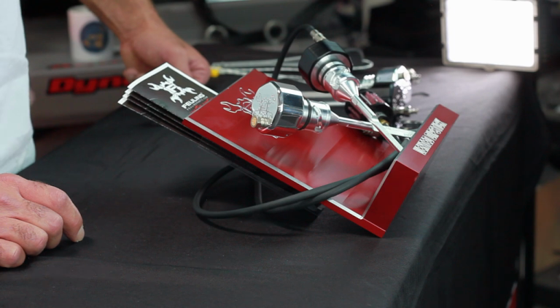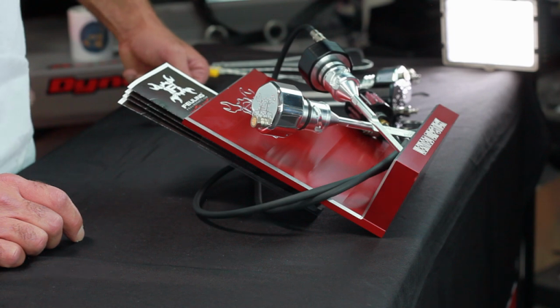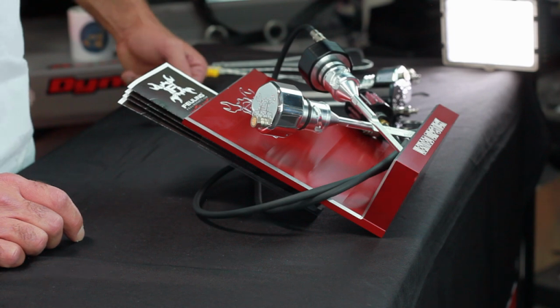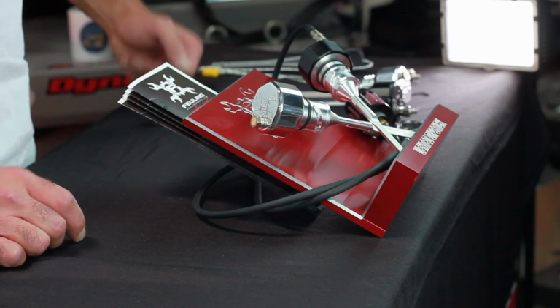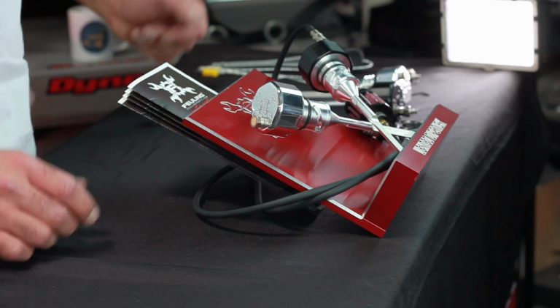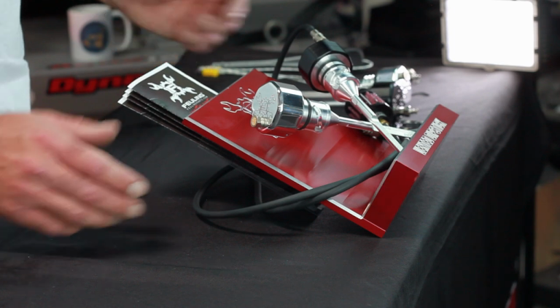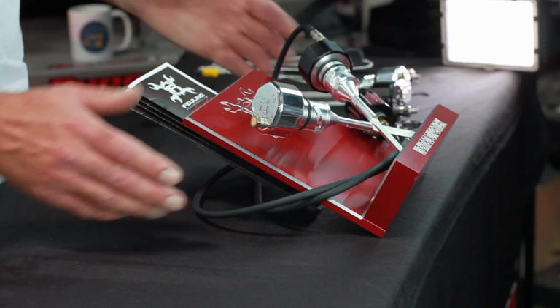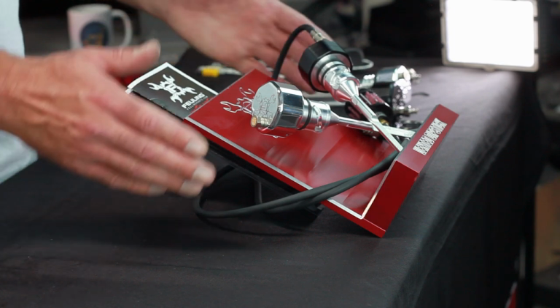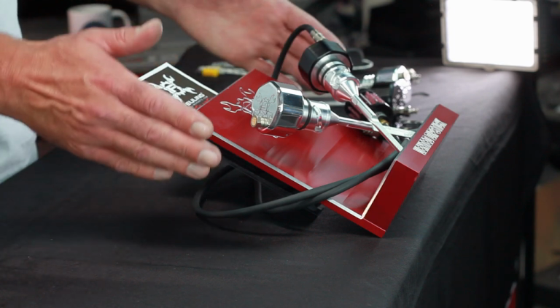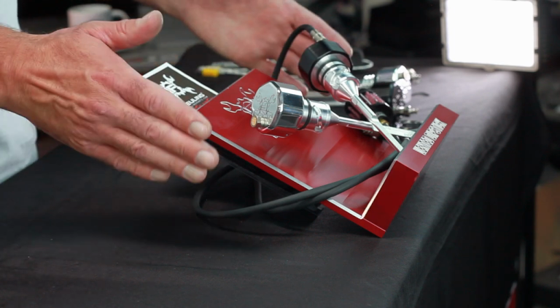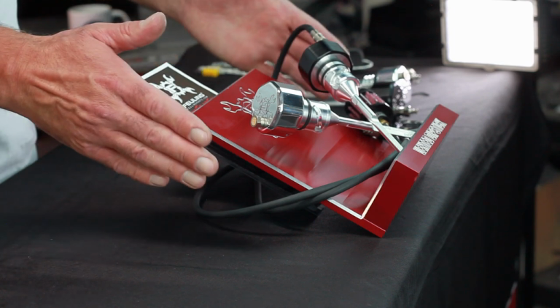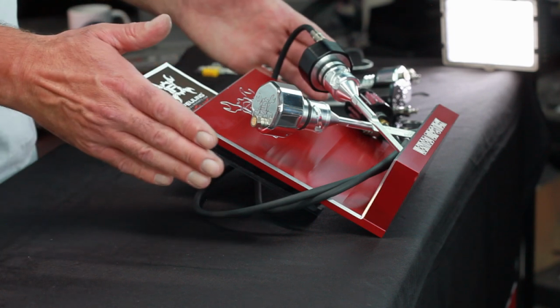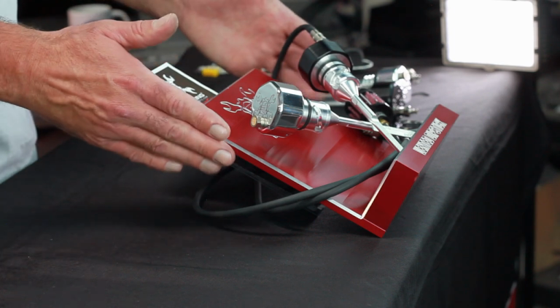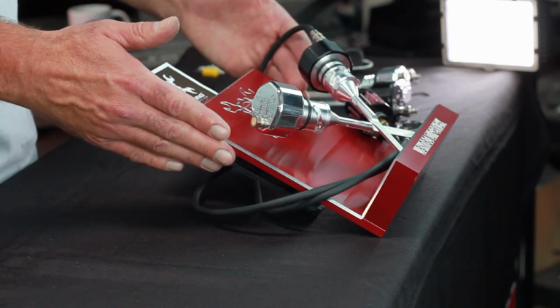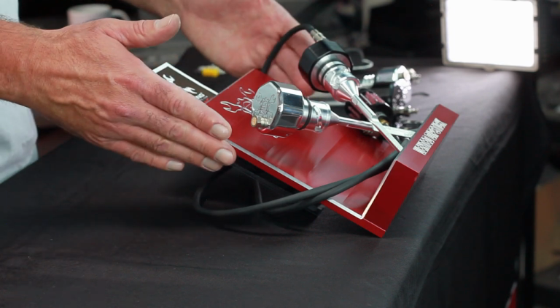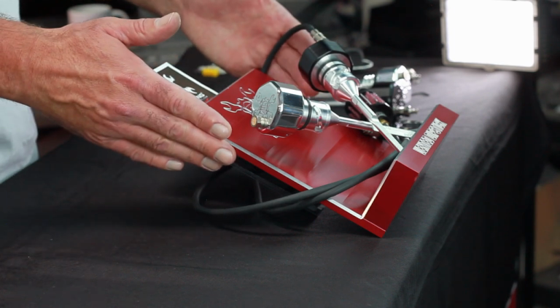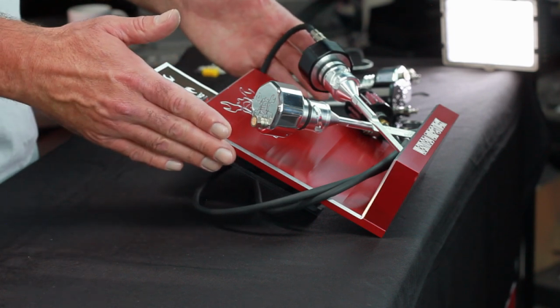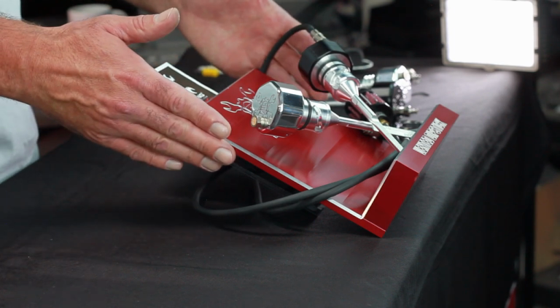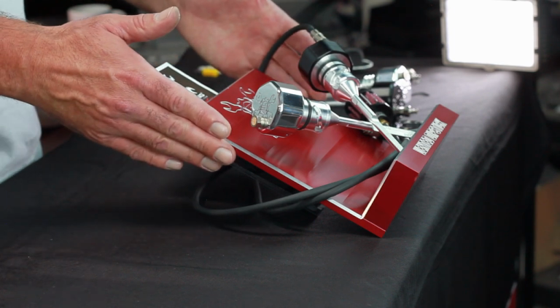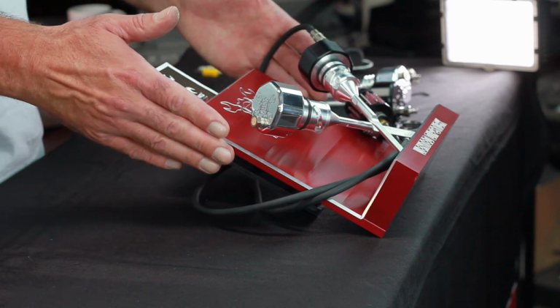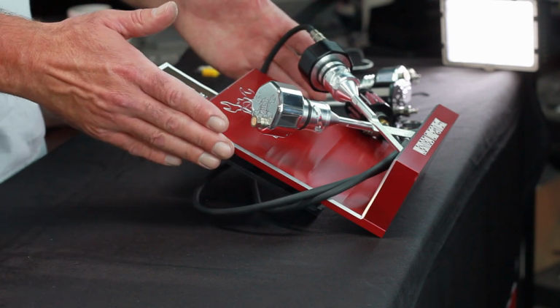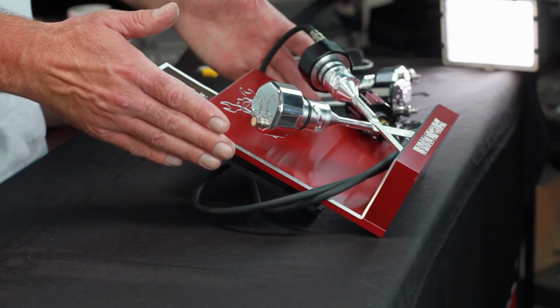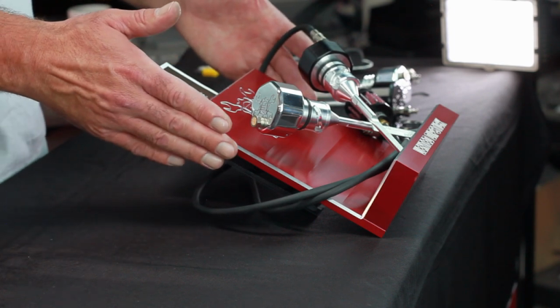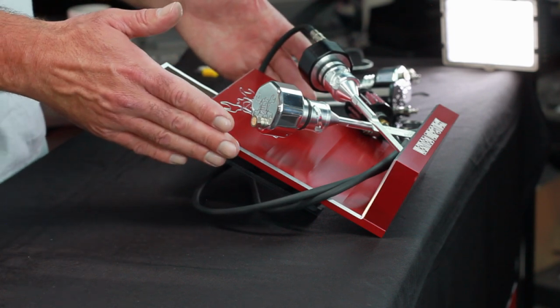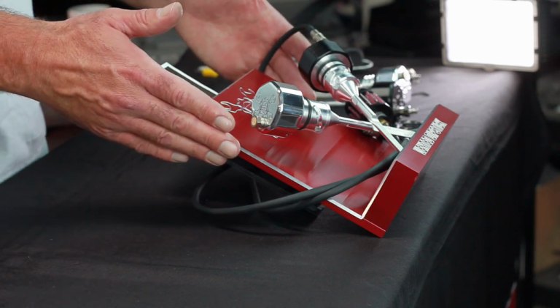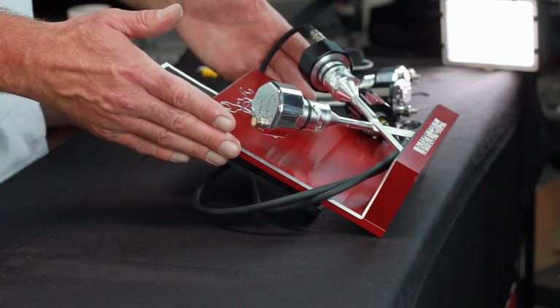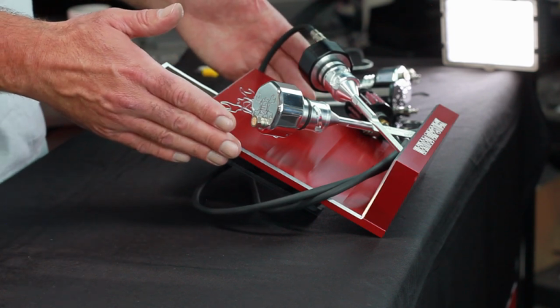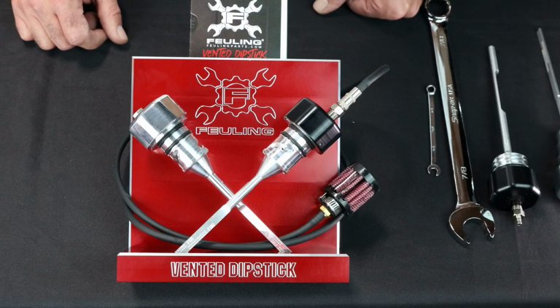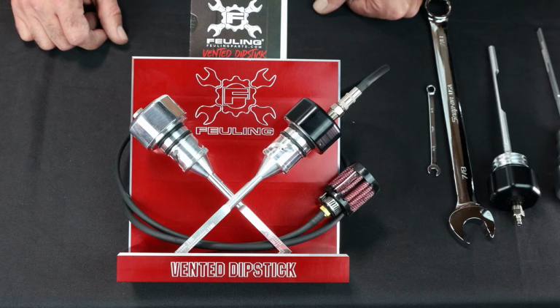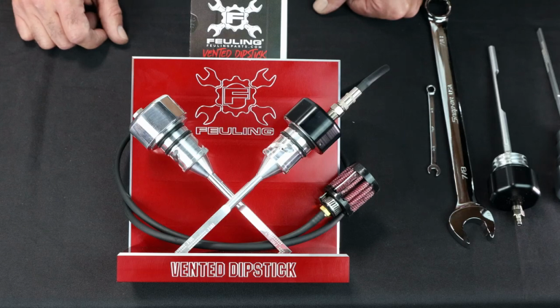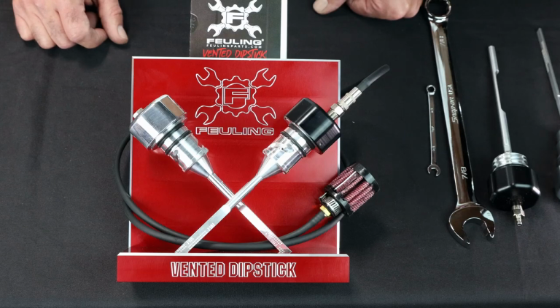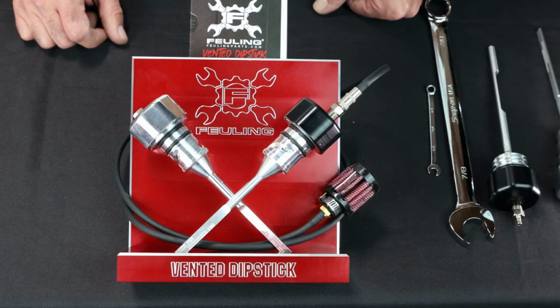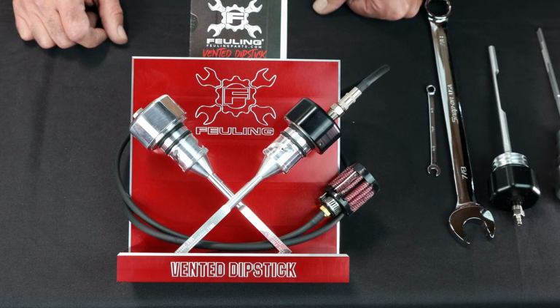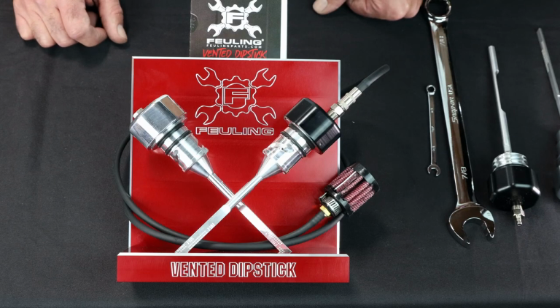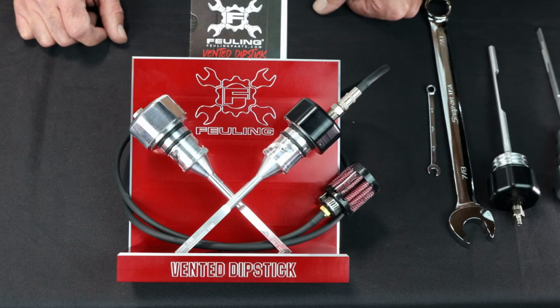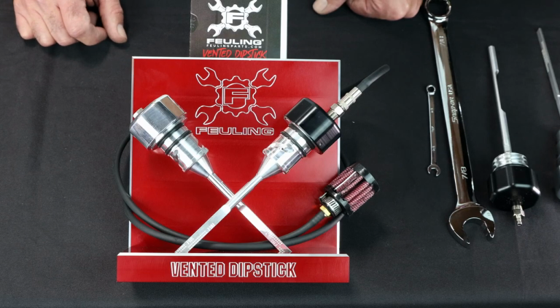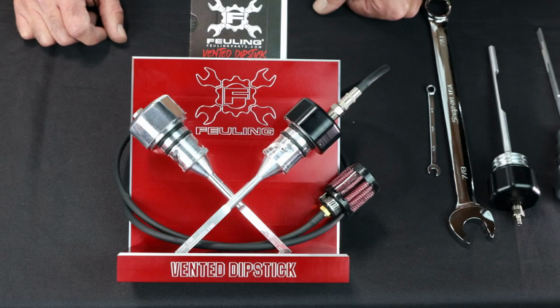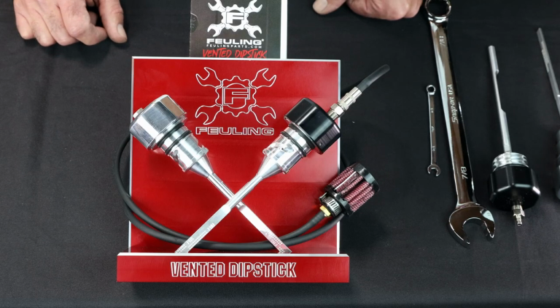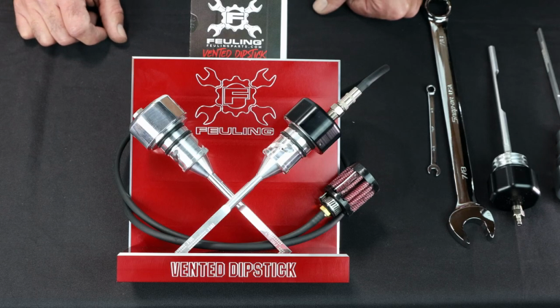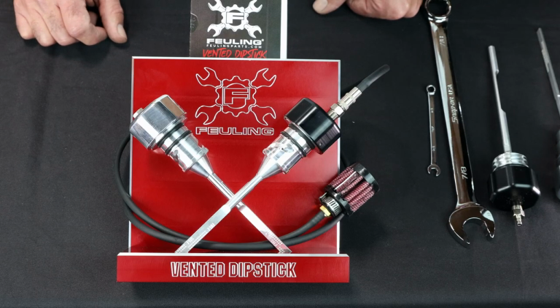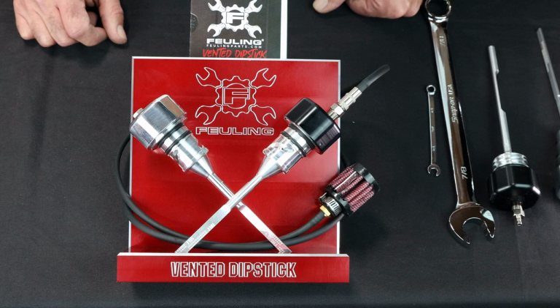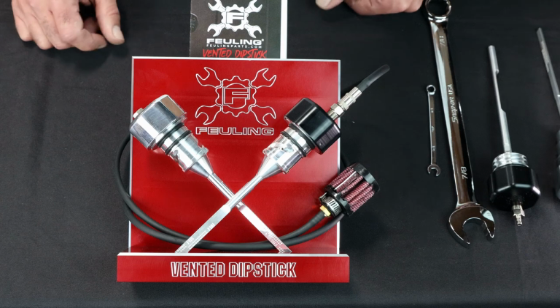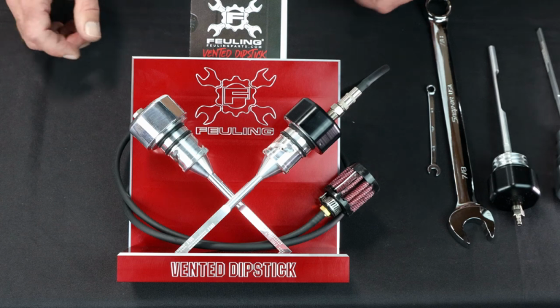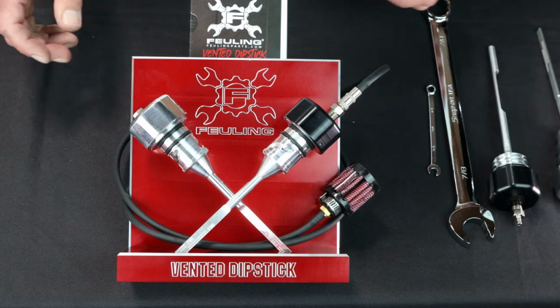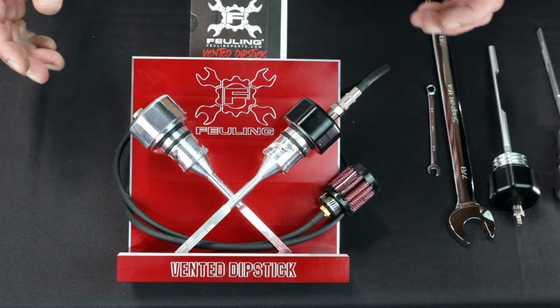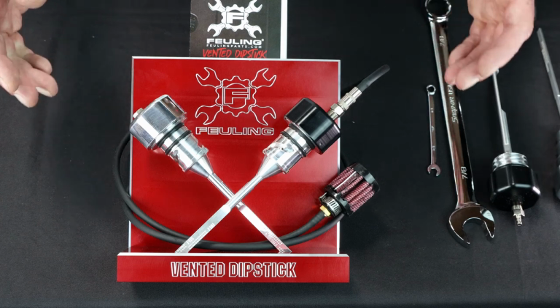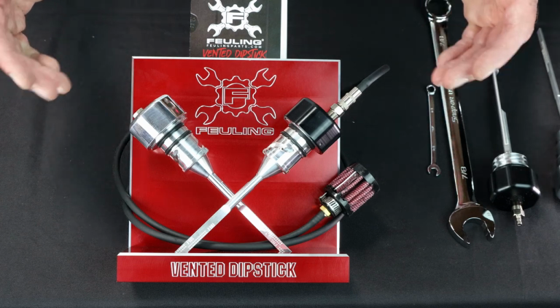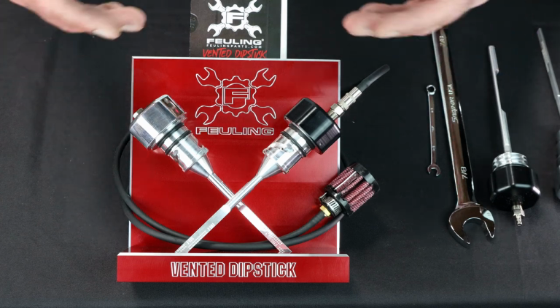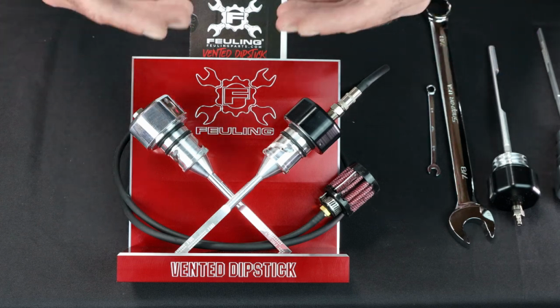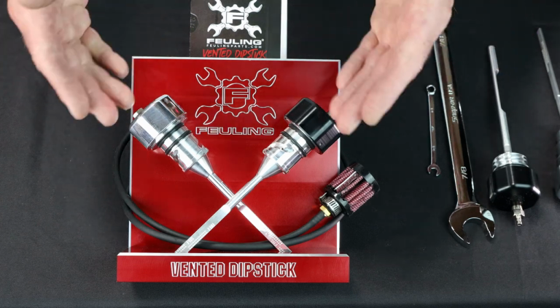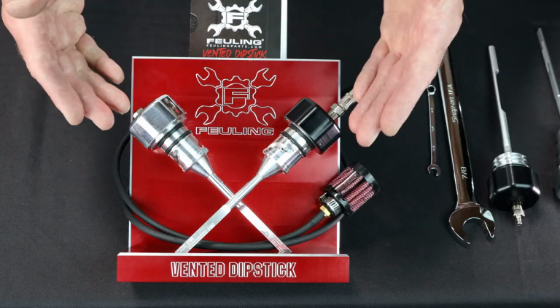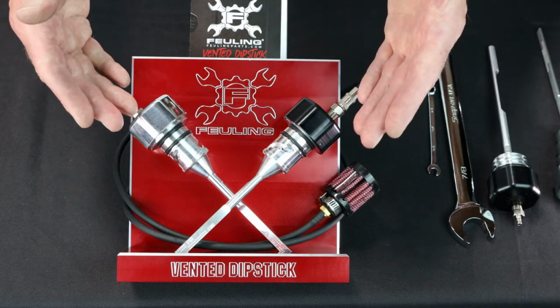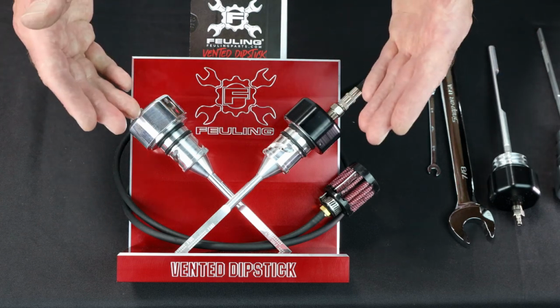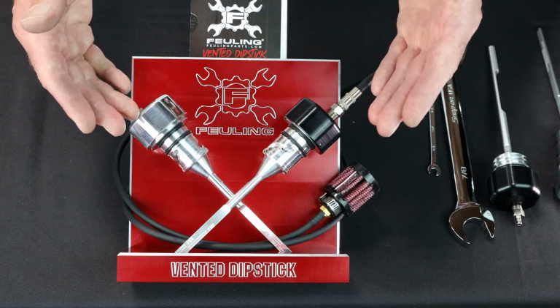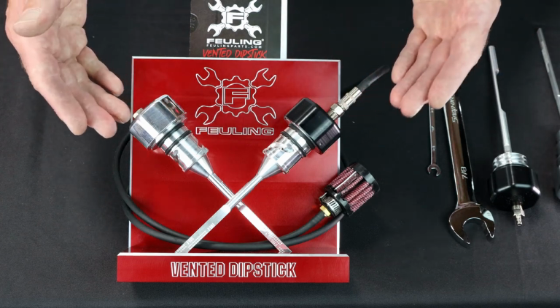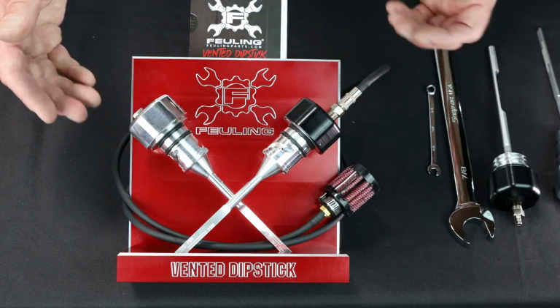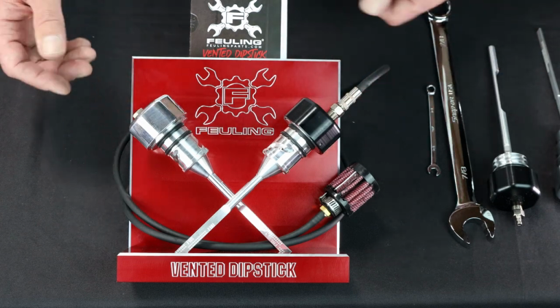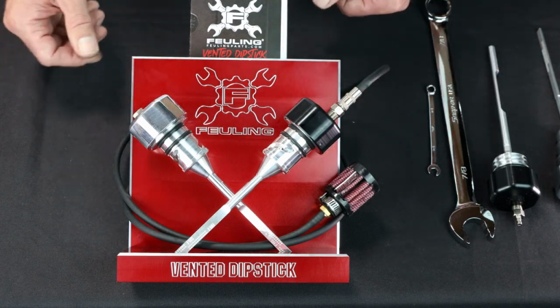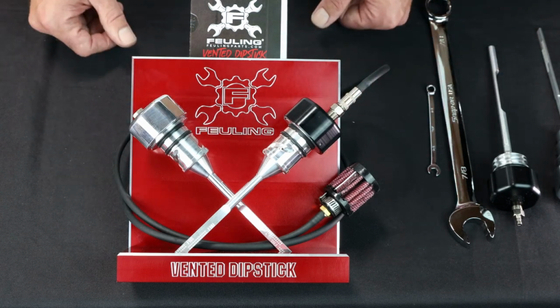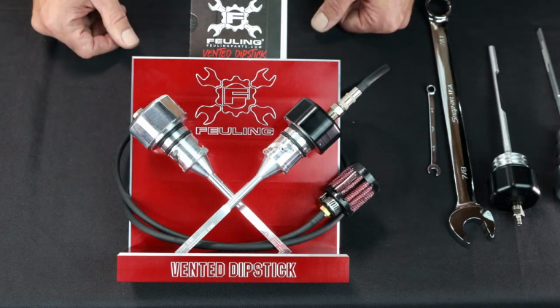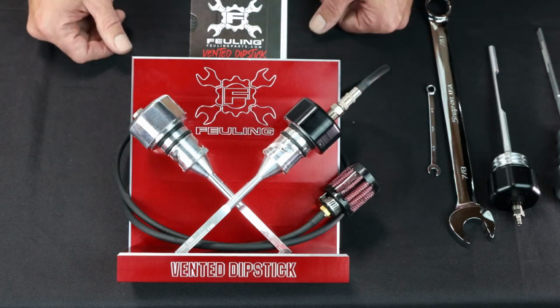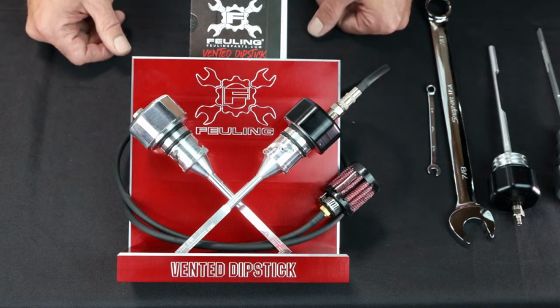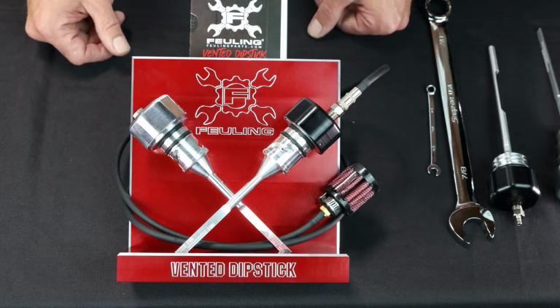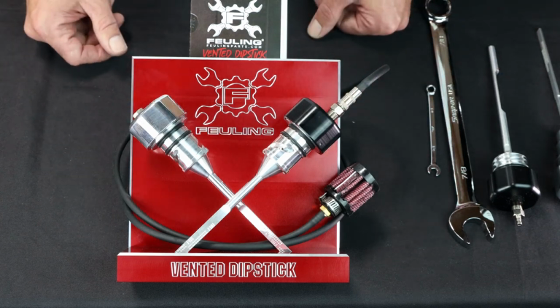You purchase three dipsticks and then you're going to receive a free dipstick counter display. This allows you to showcase the dipsticks.